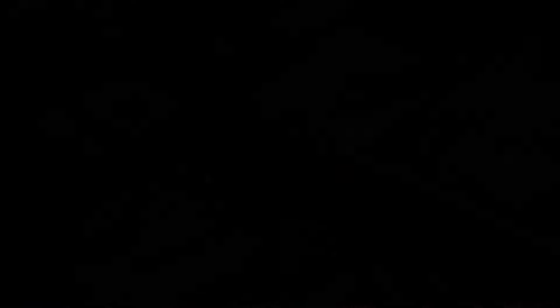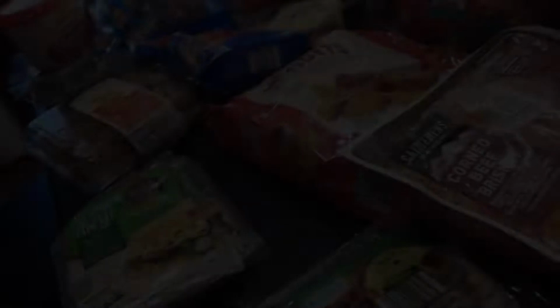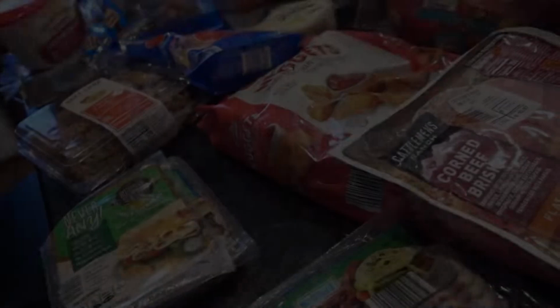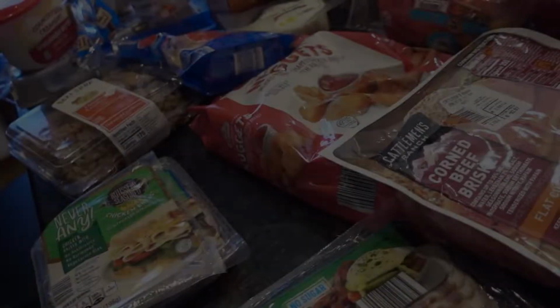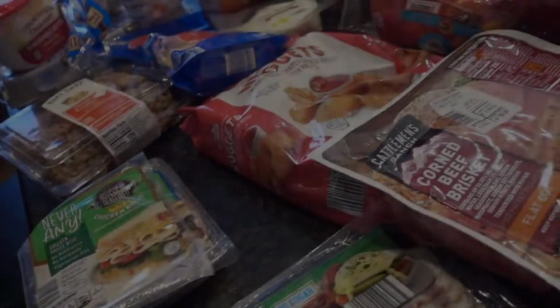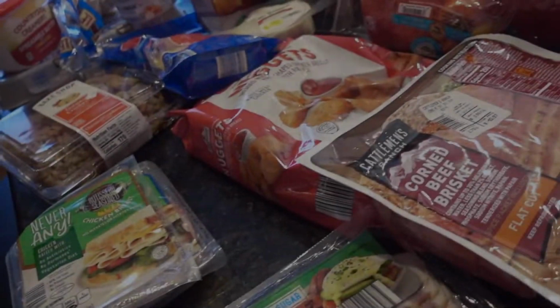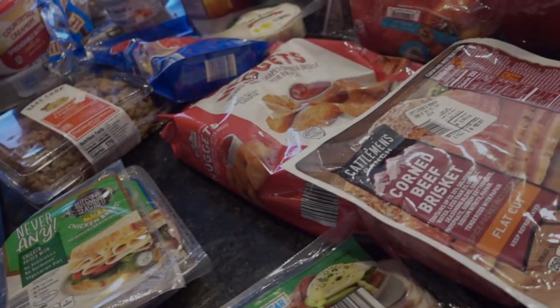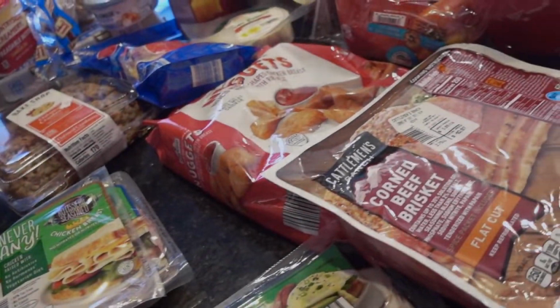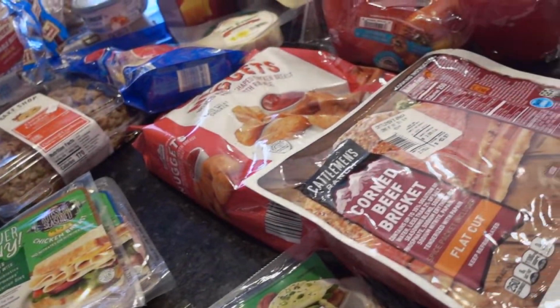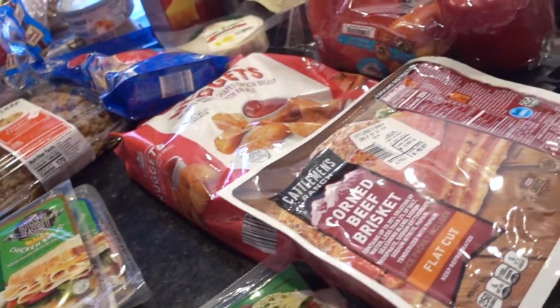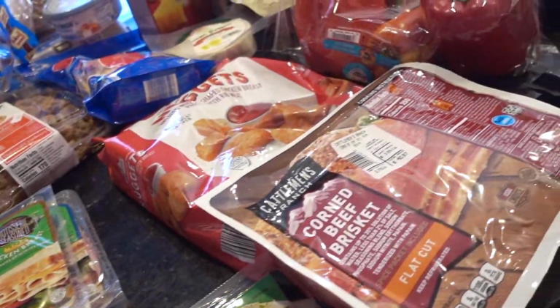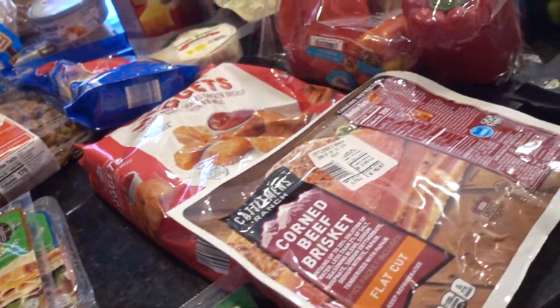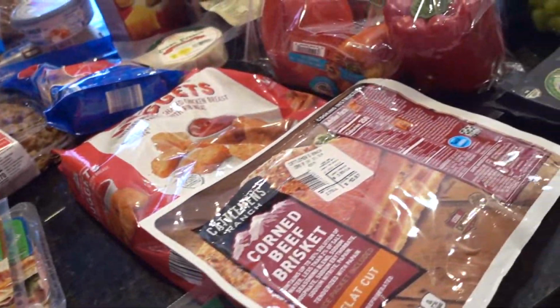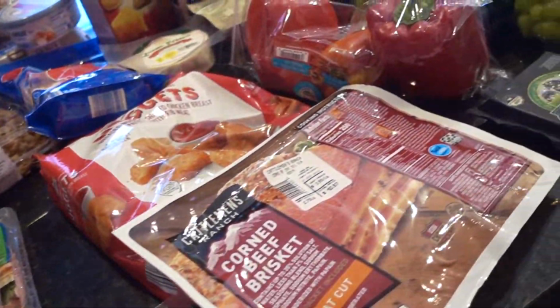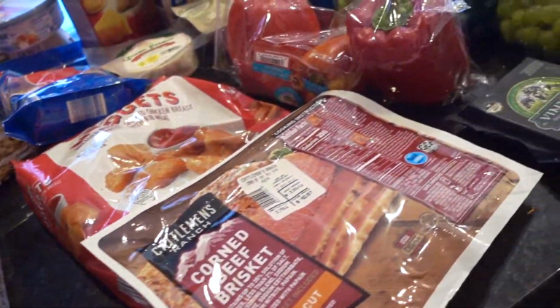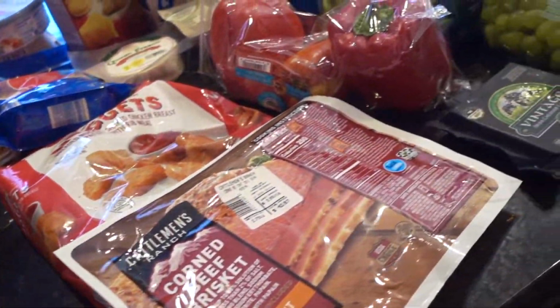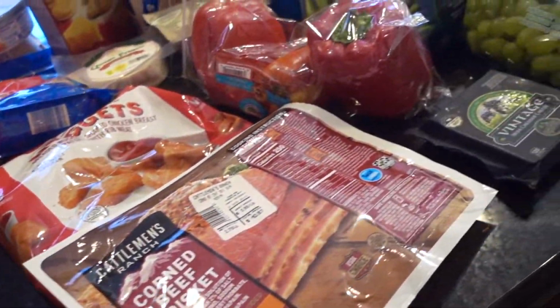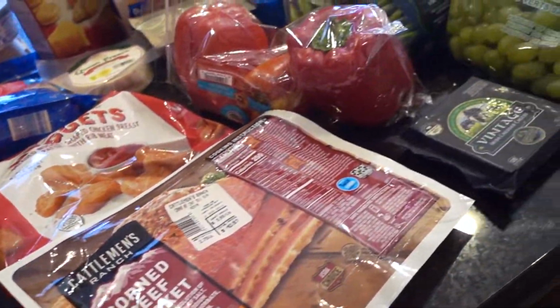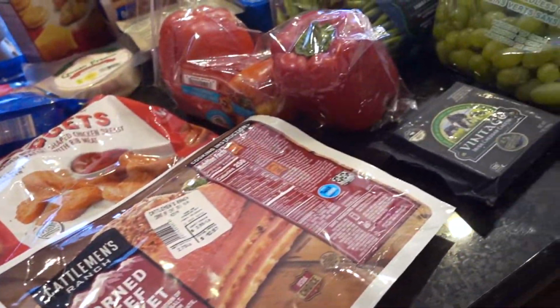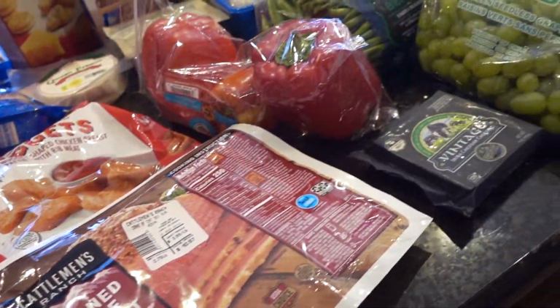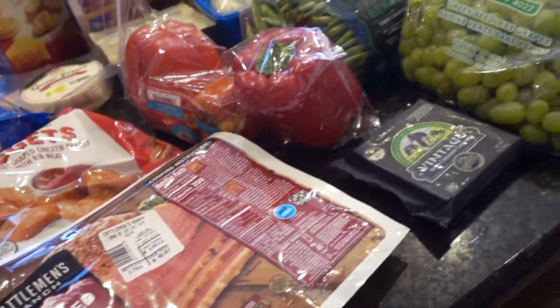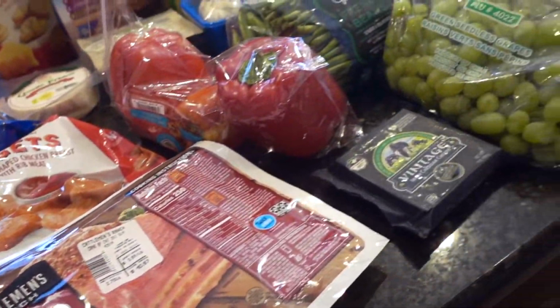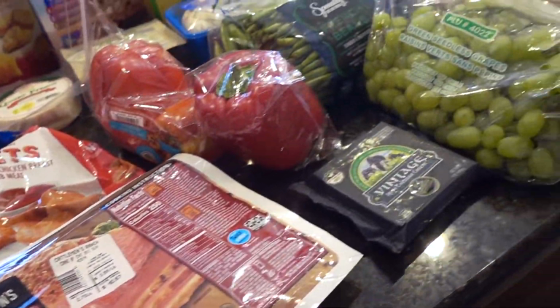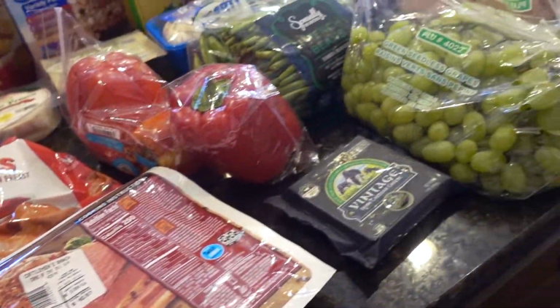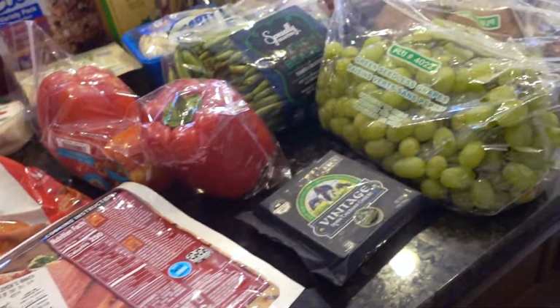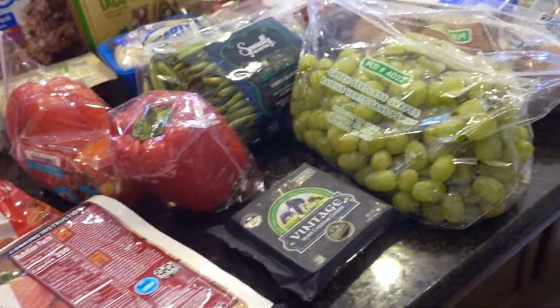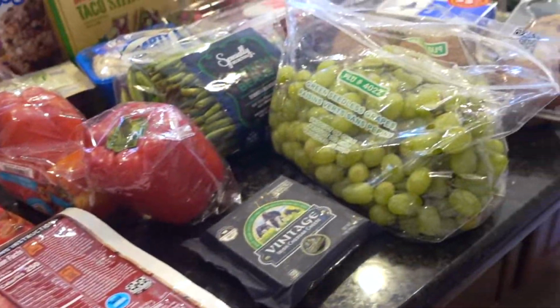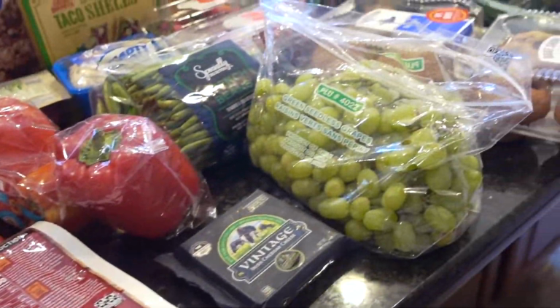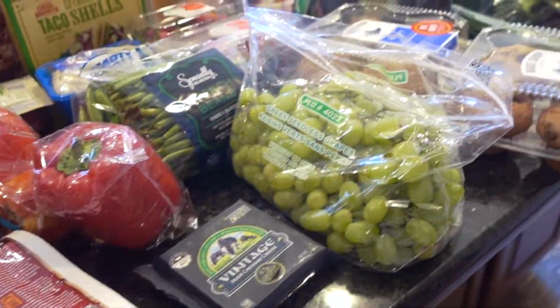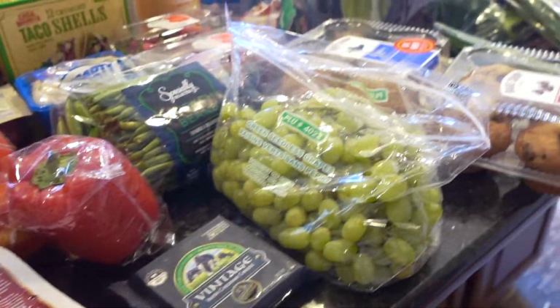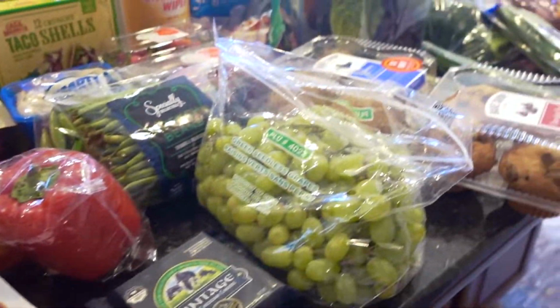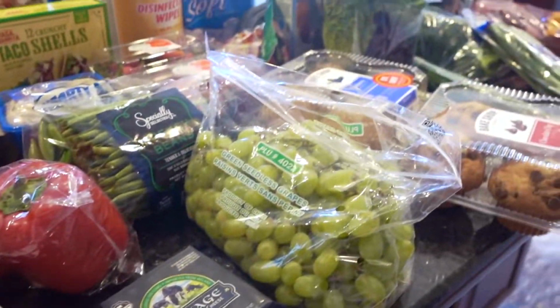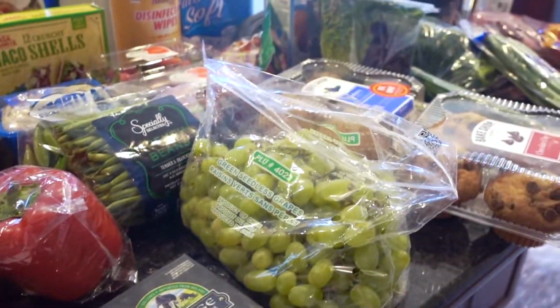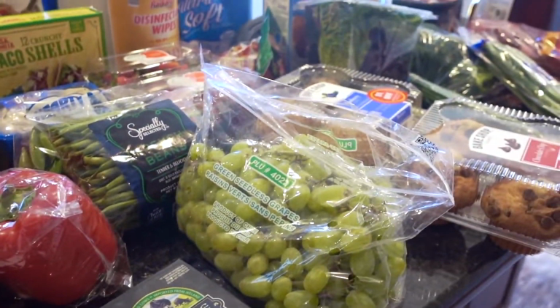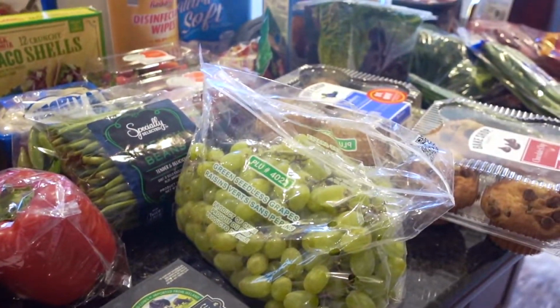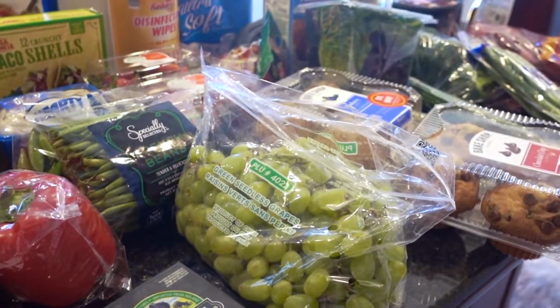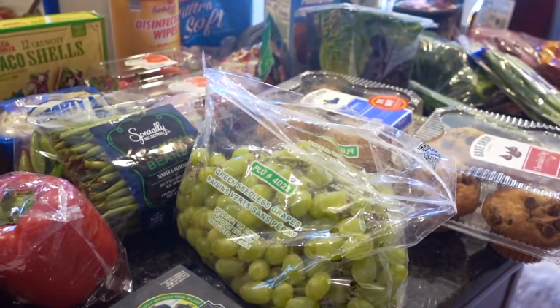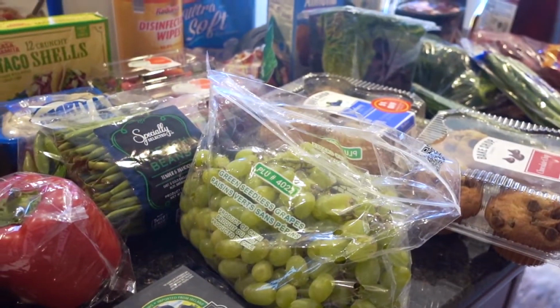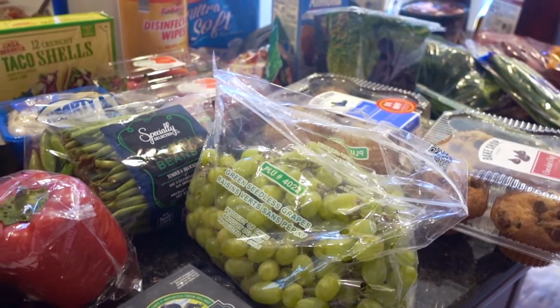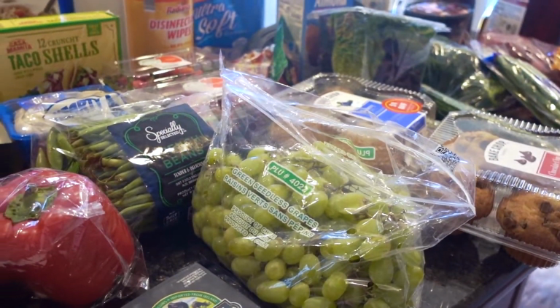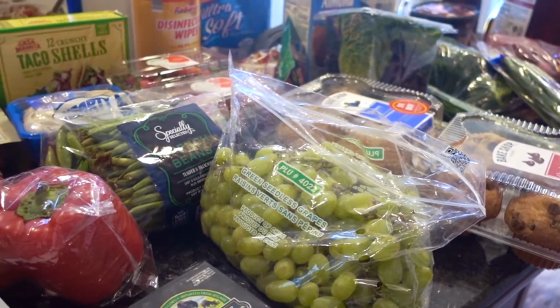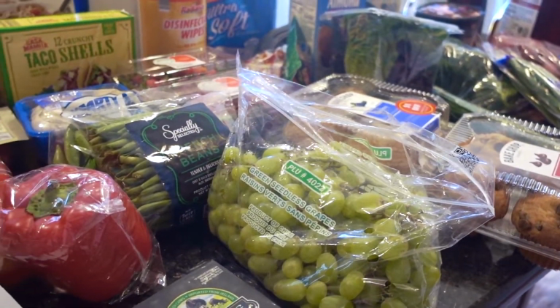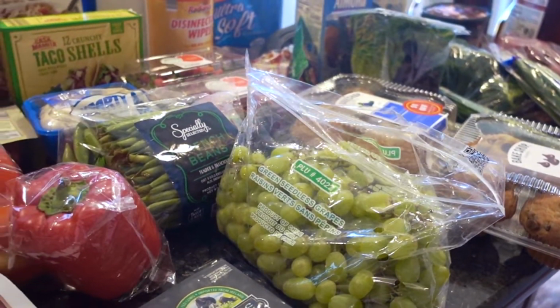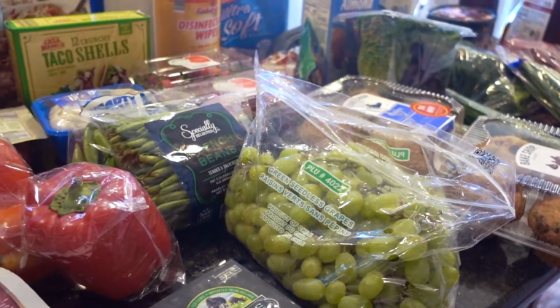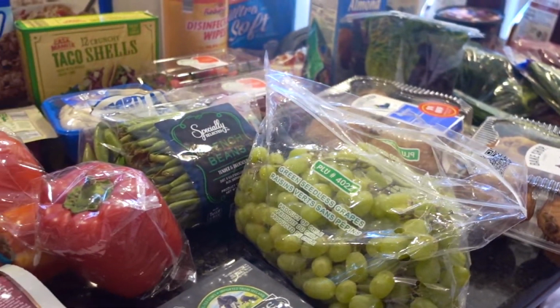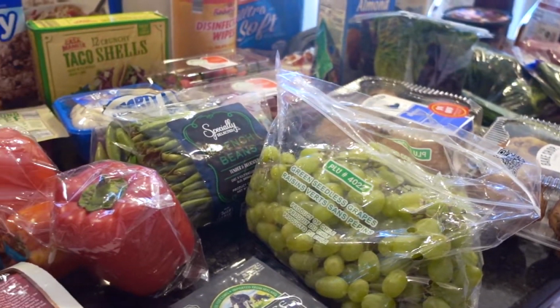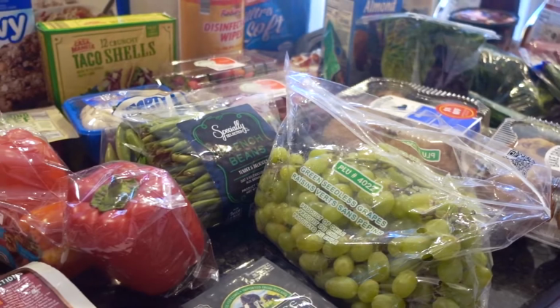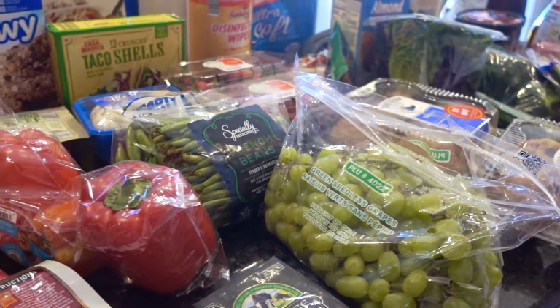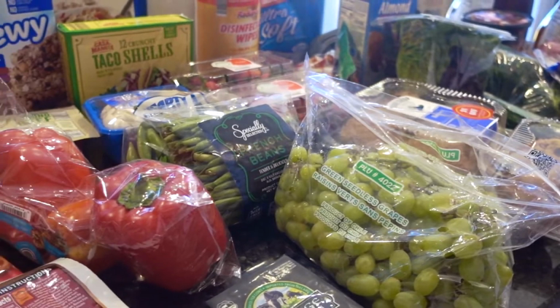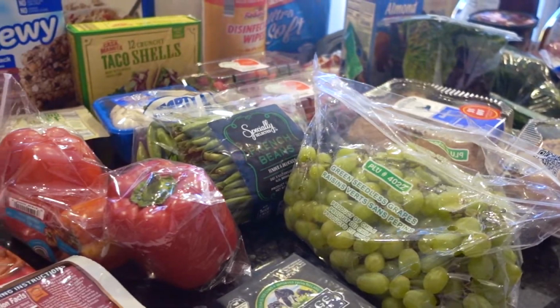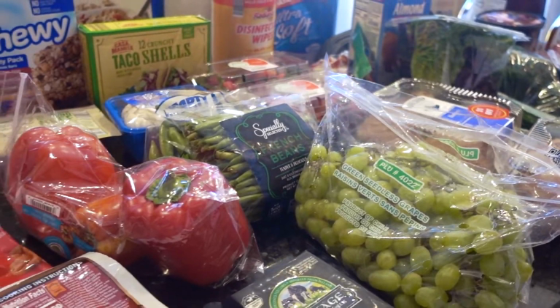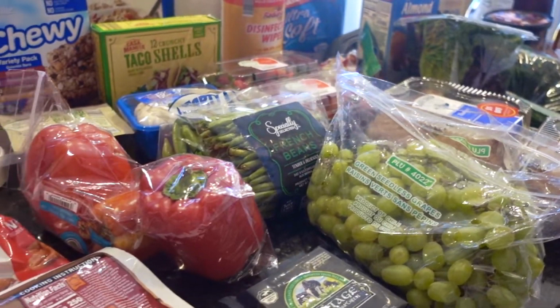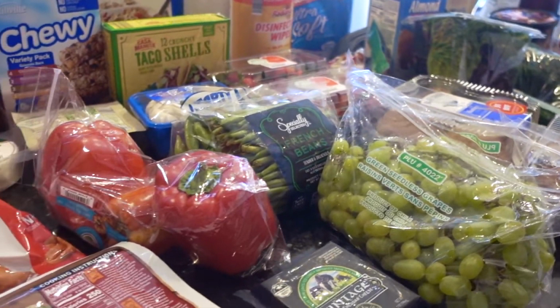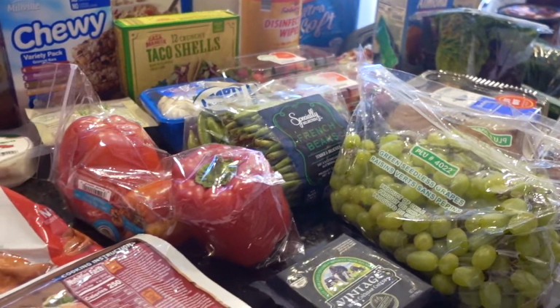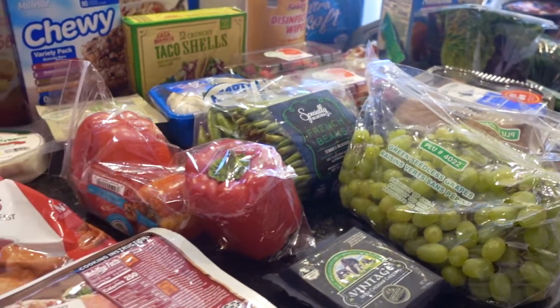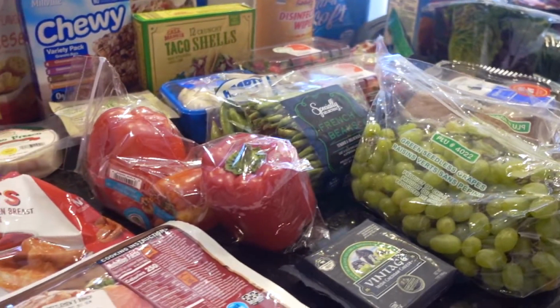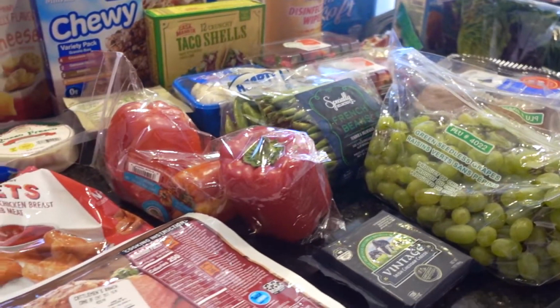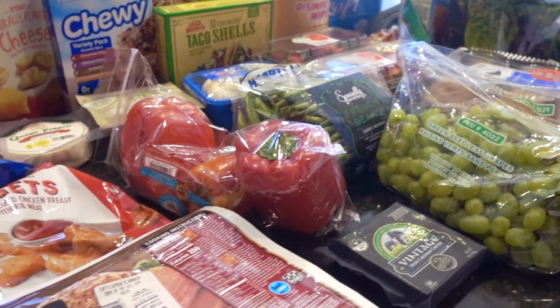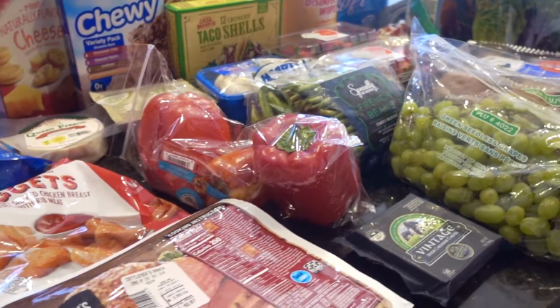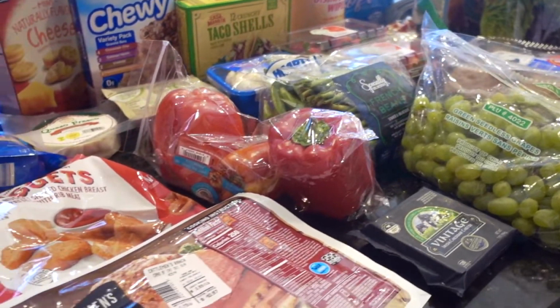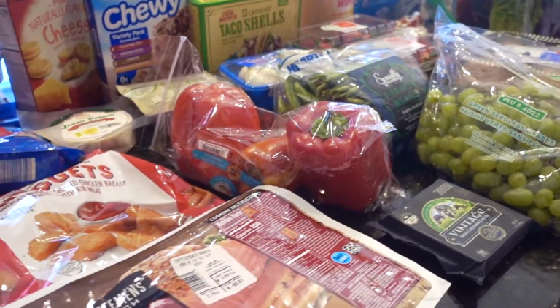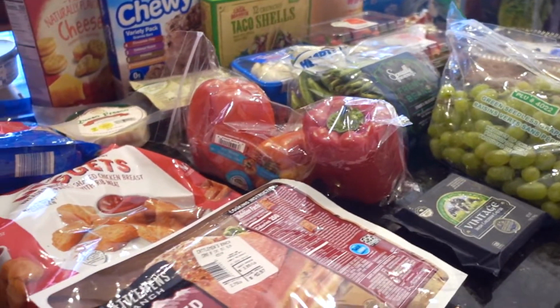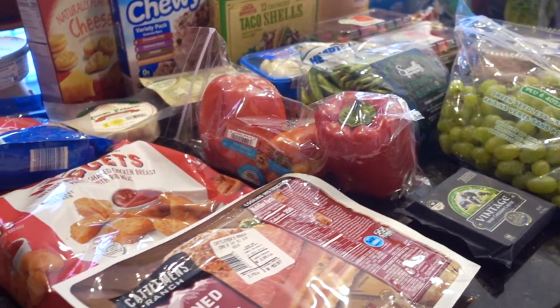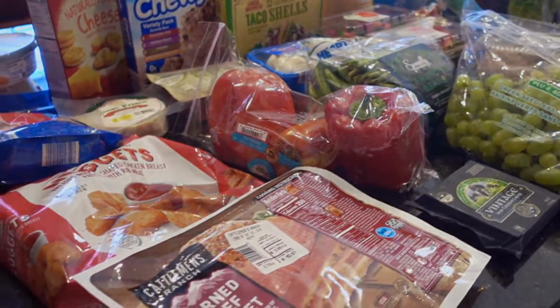Hey guys, it's Clara. Welcome back to my channel. This video is this week's Aldi haul in addition to our meal plan. Stay tuned.